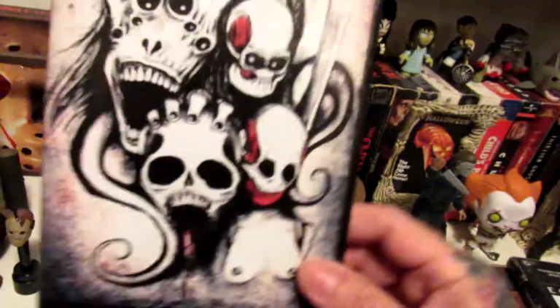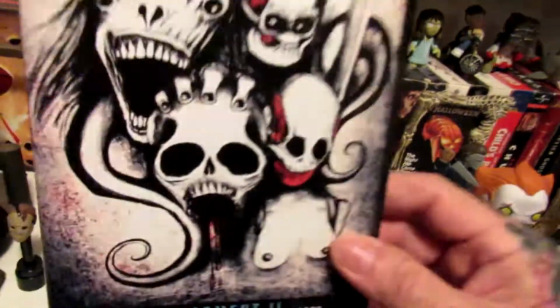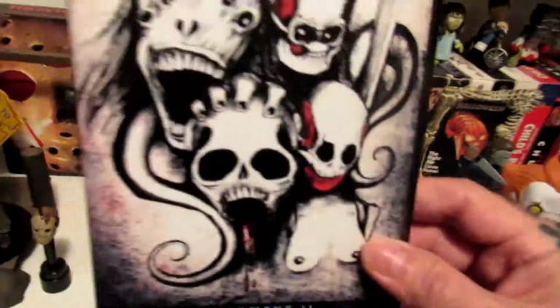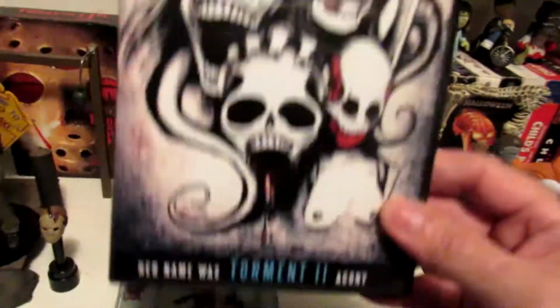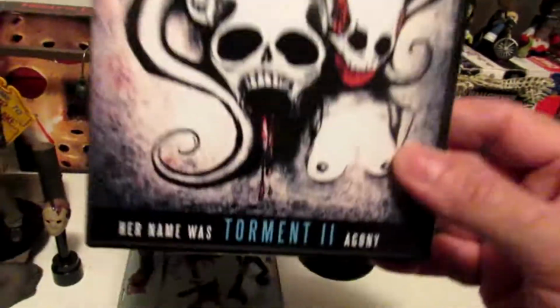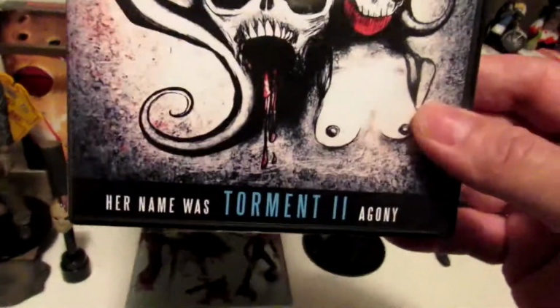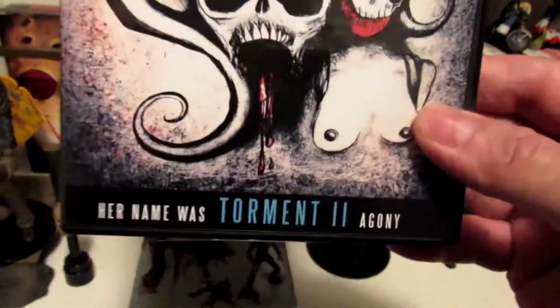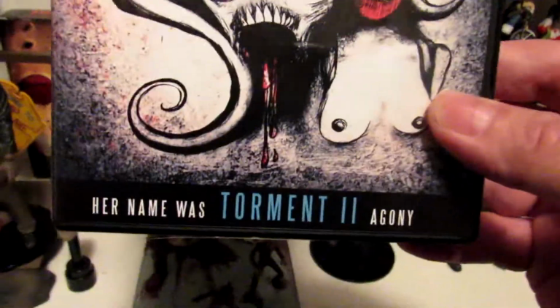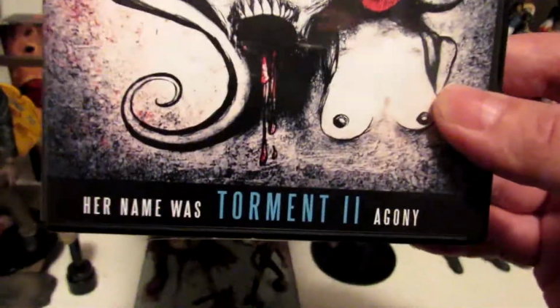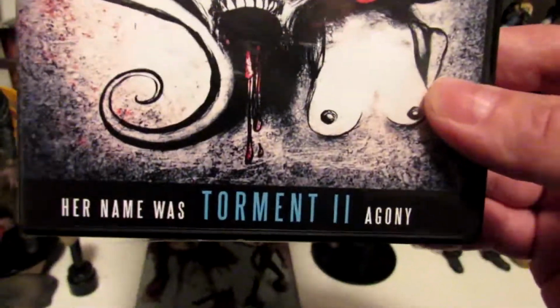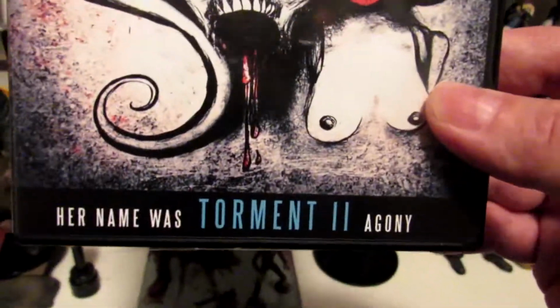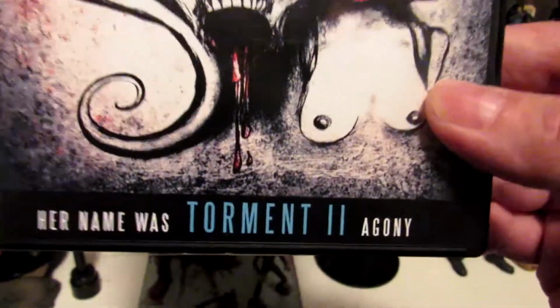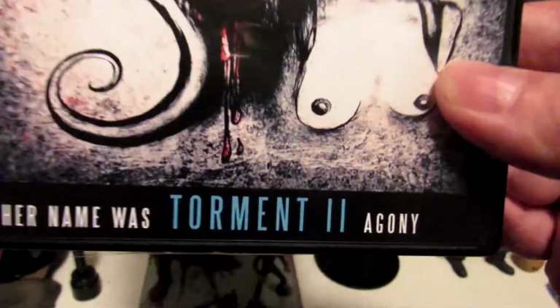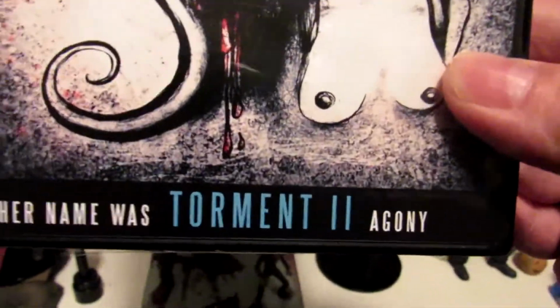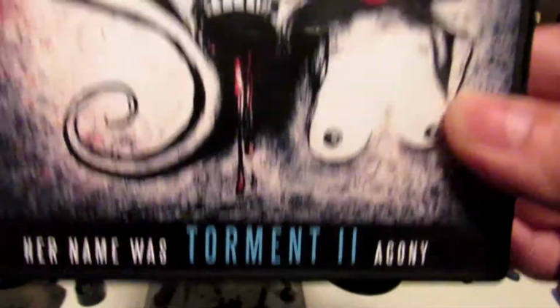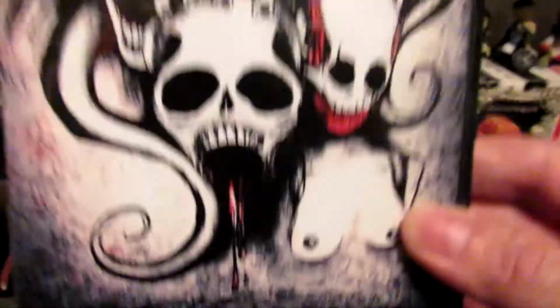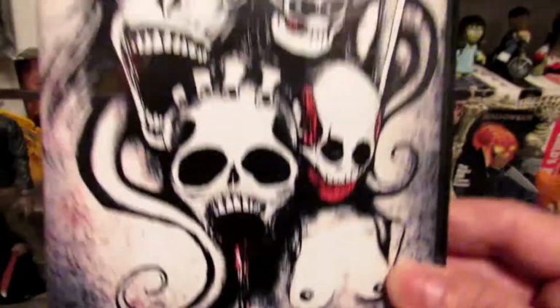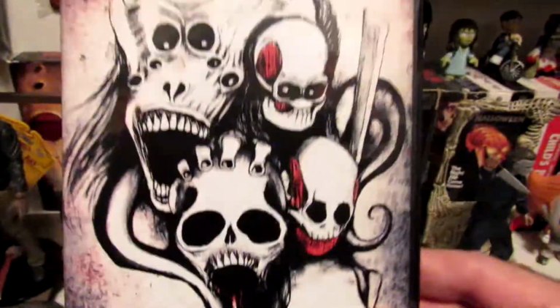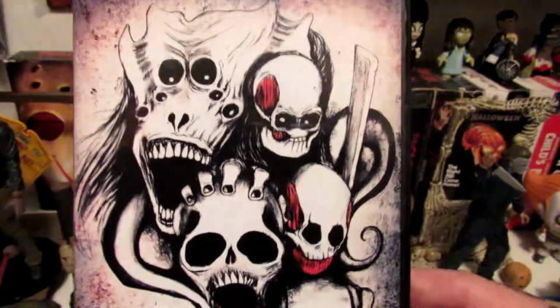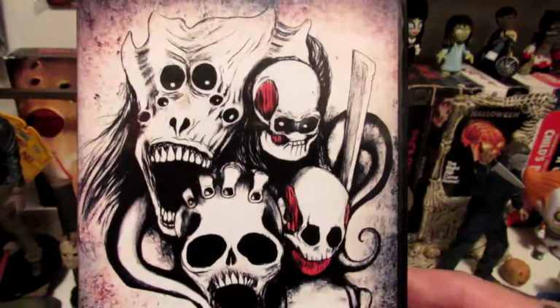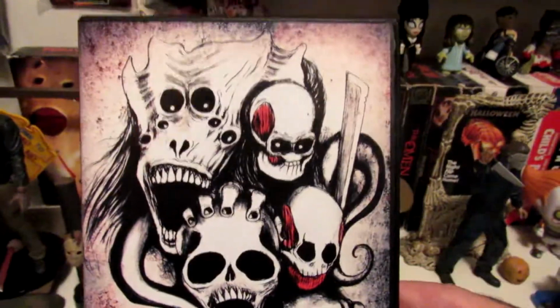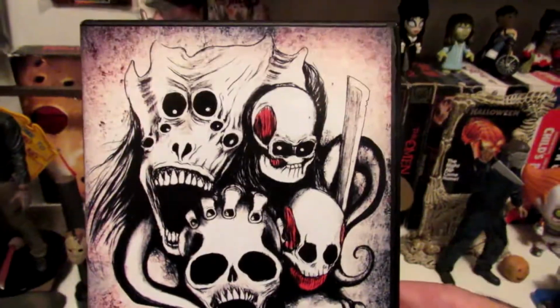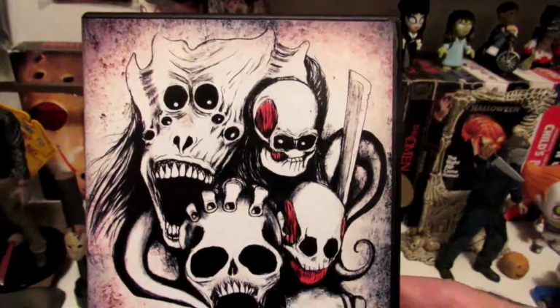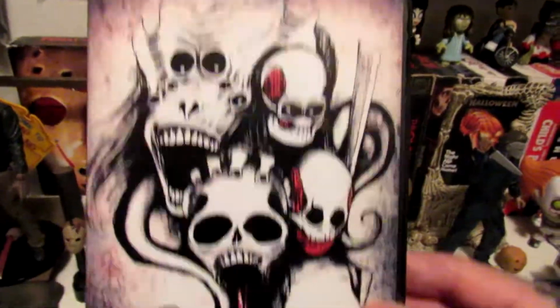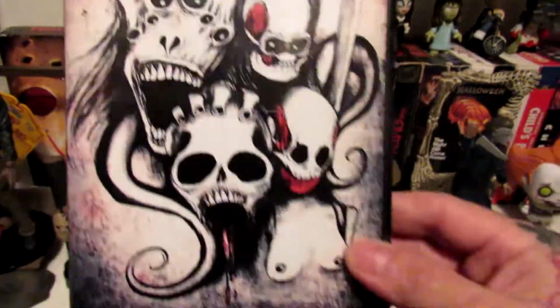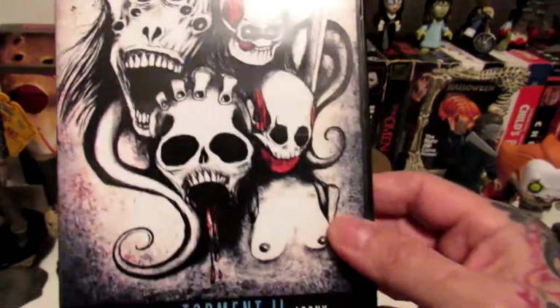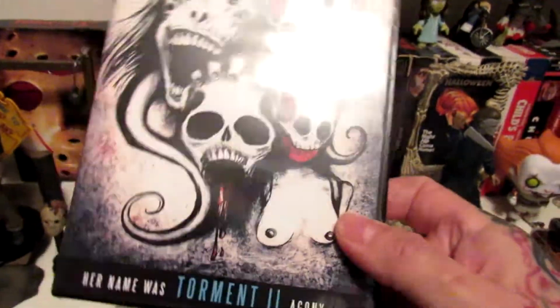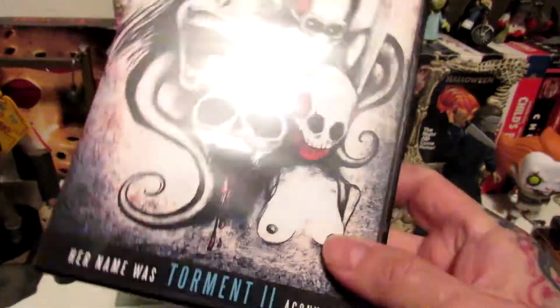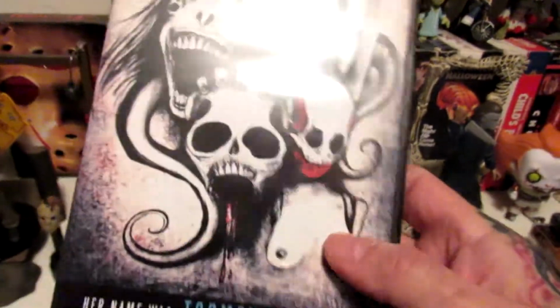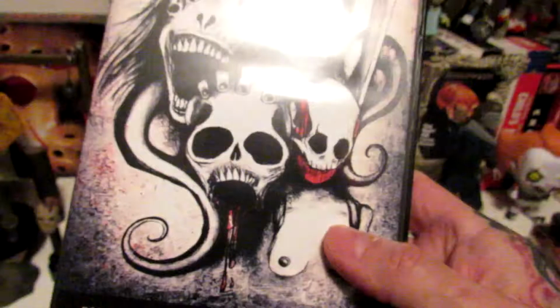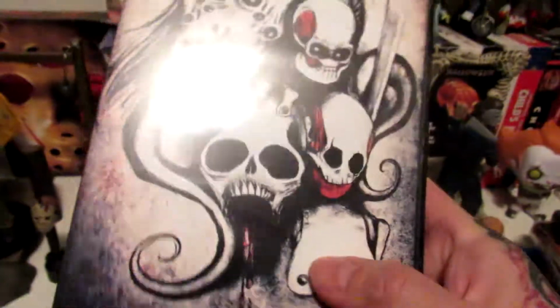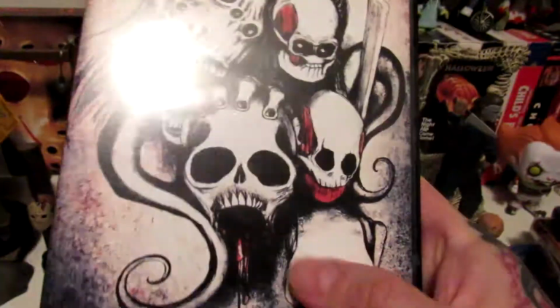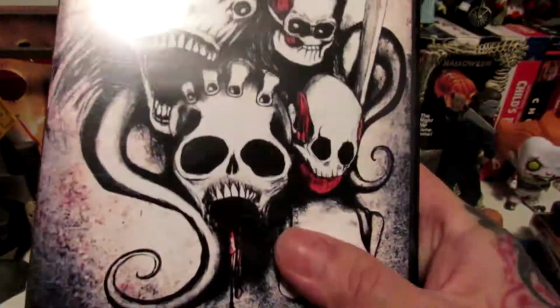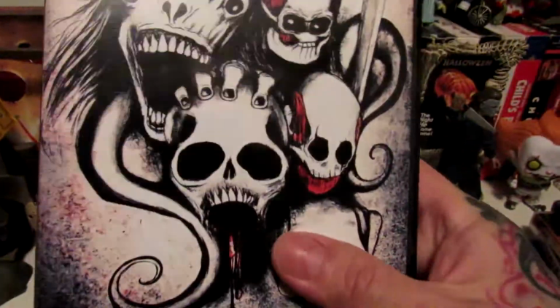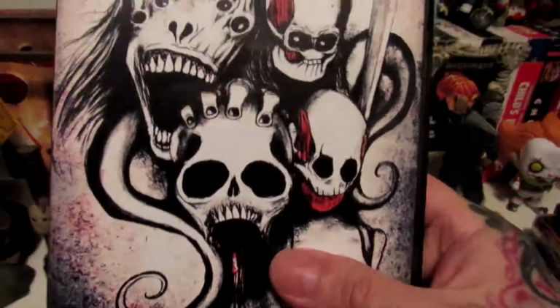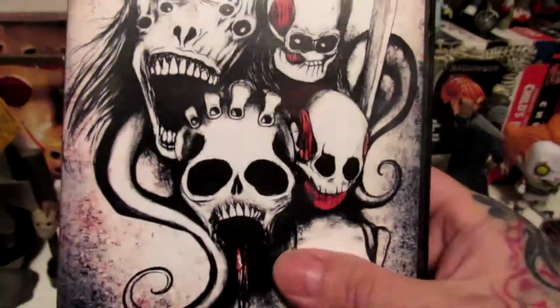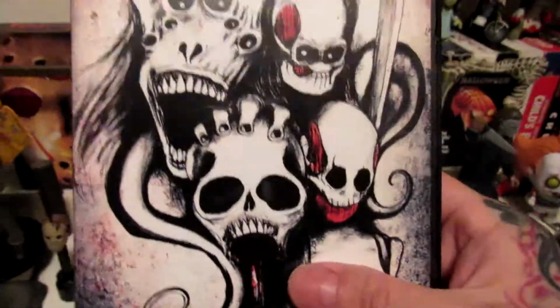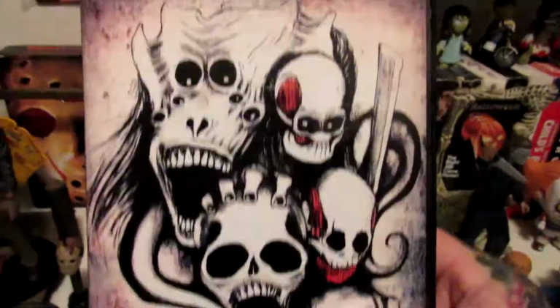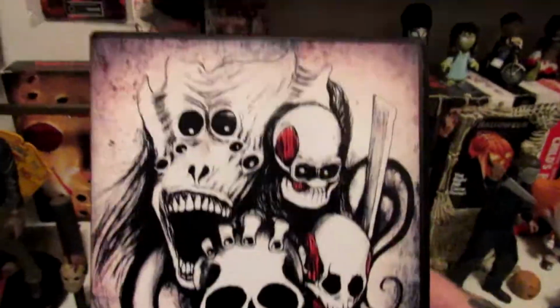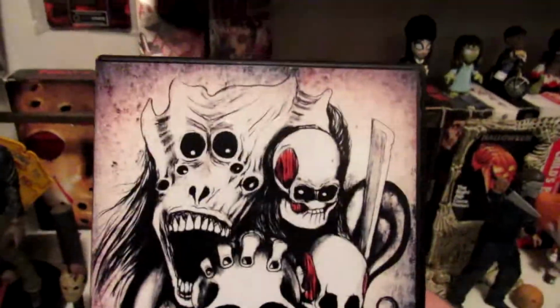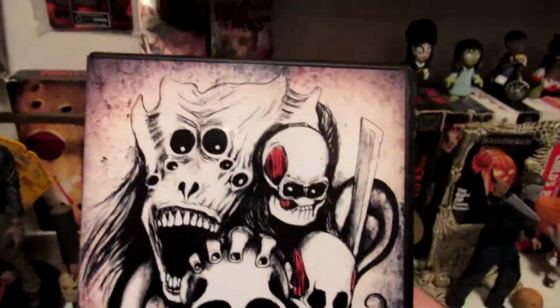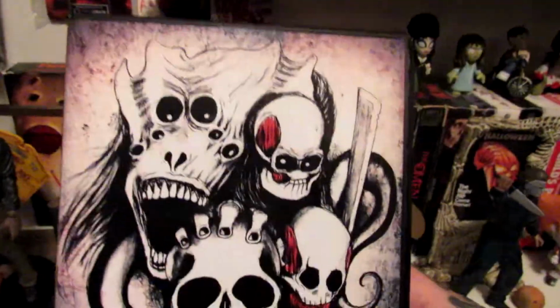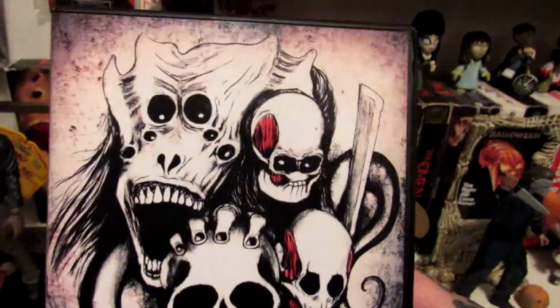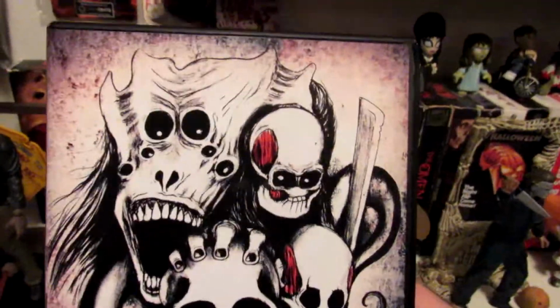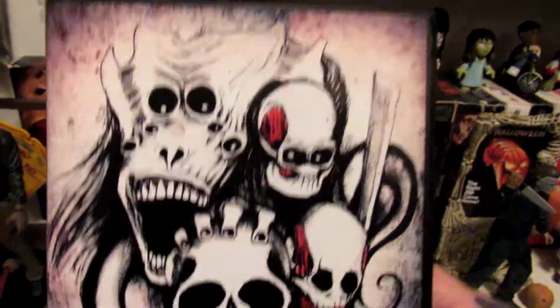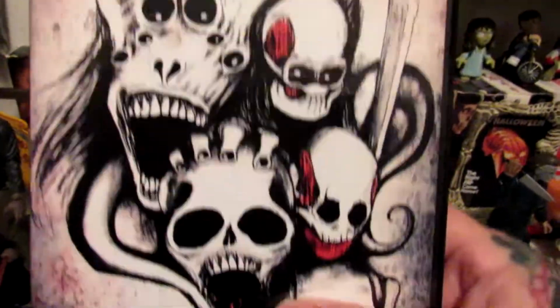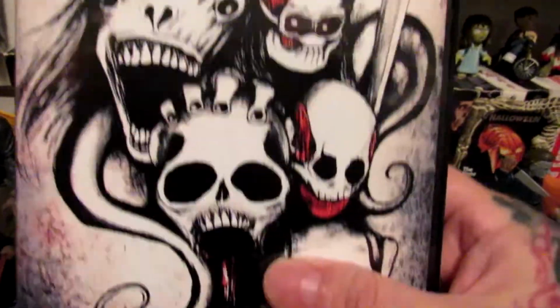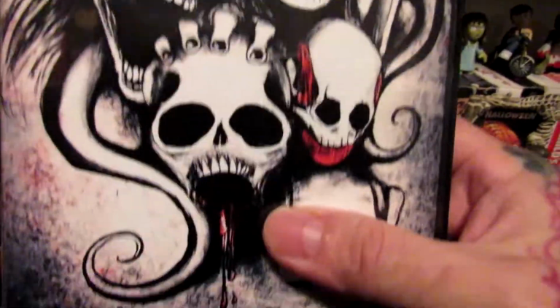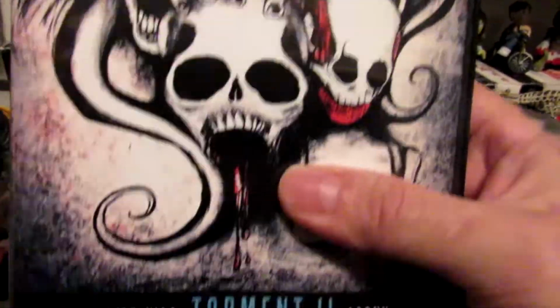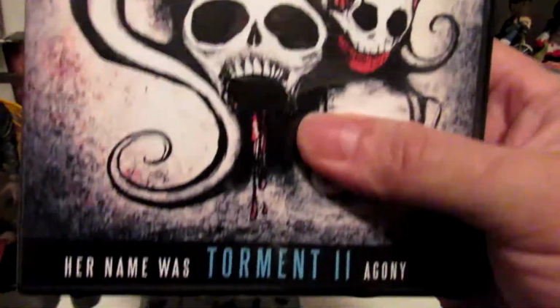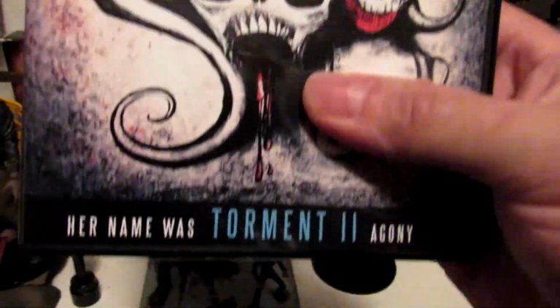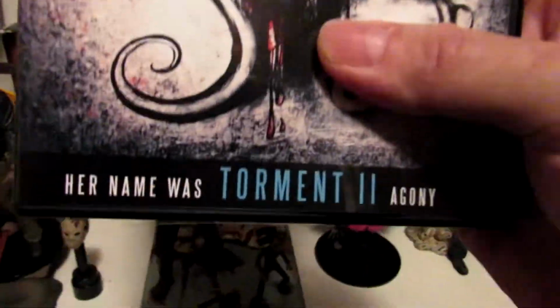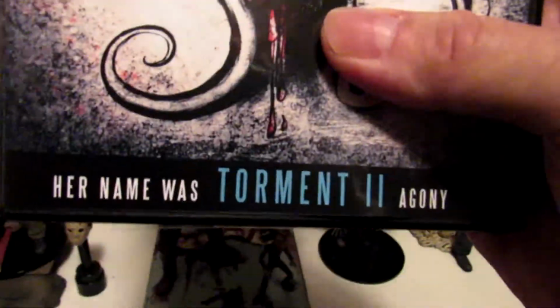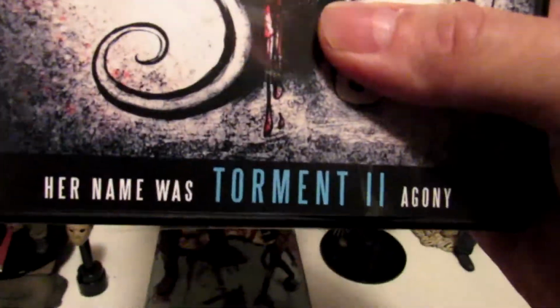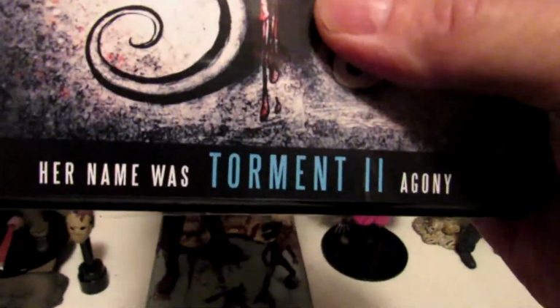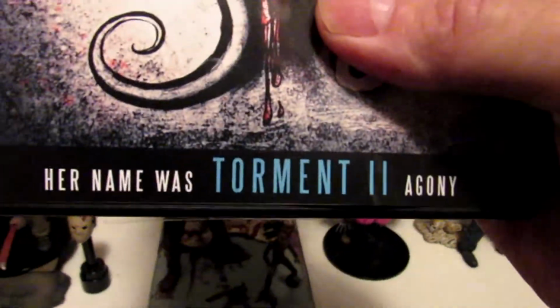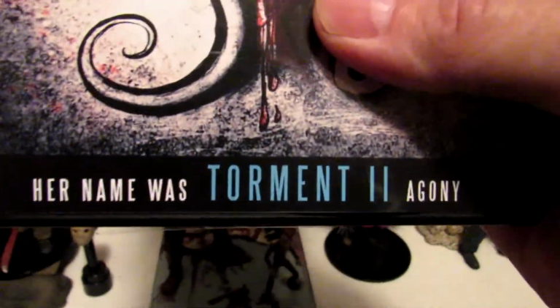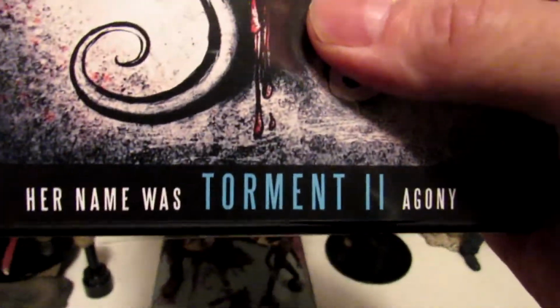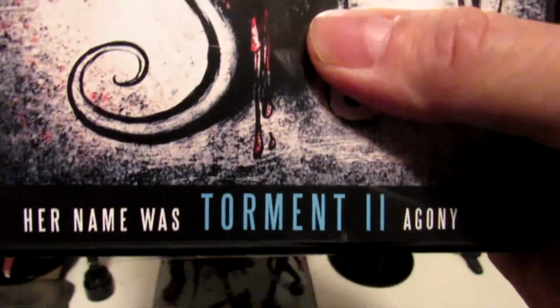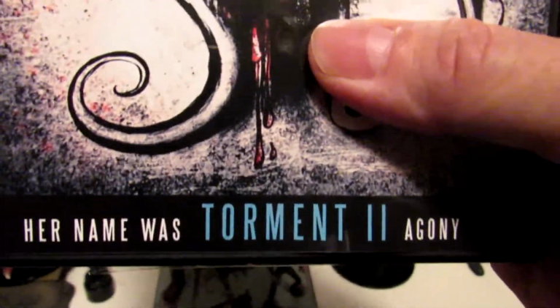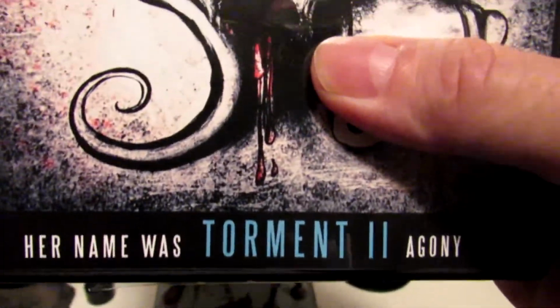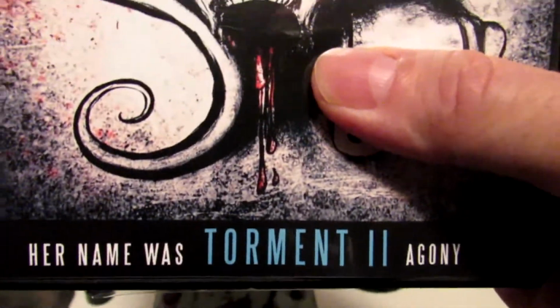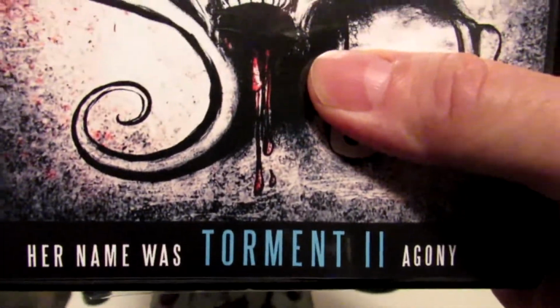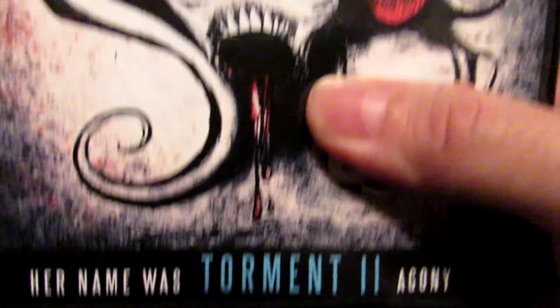Next, Her Name Was Torment Part 2: Agony. Check out that artwork — very nice. Her Name Was Torment 2.